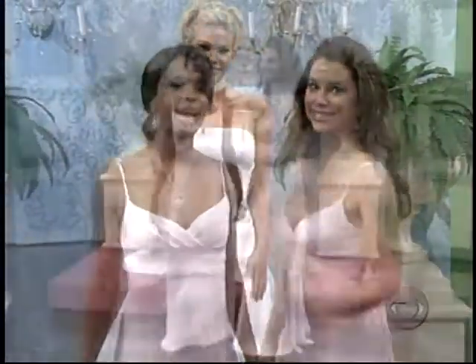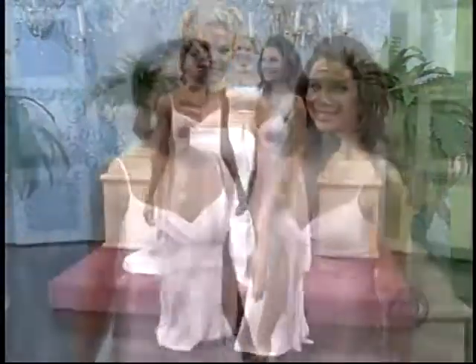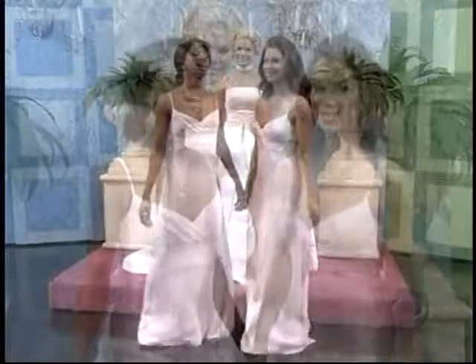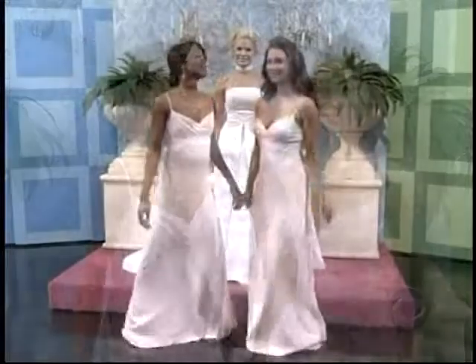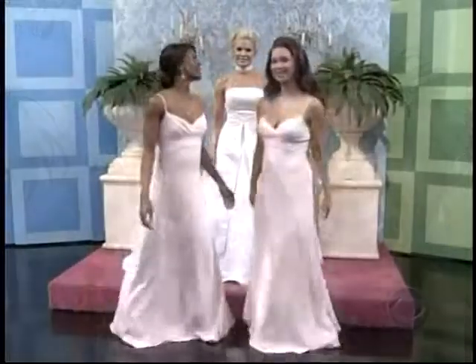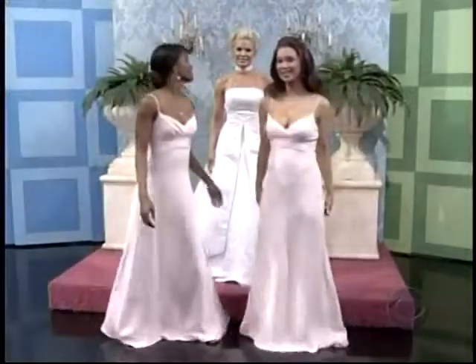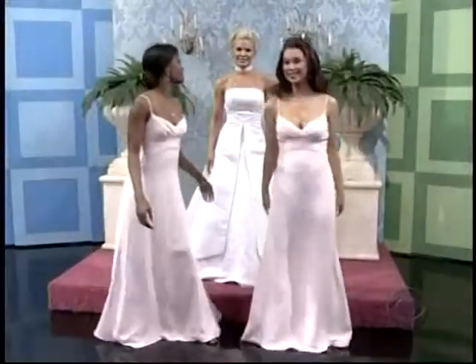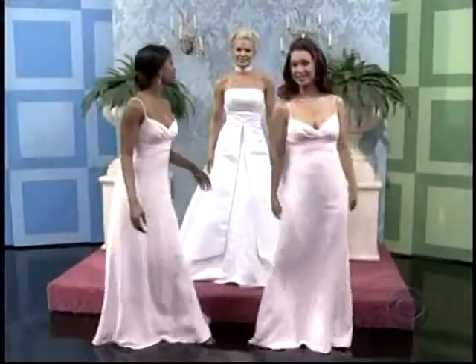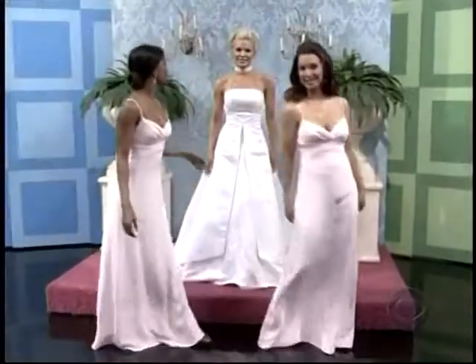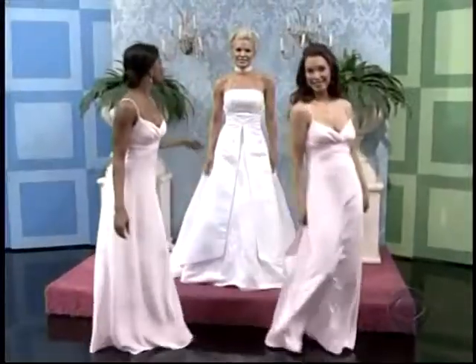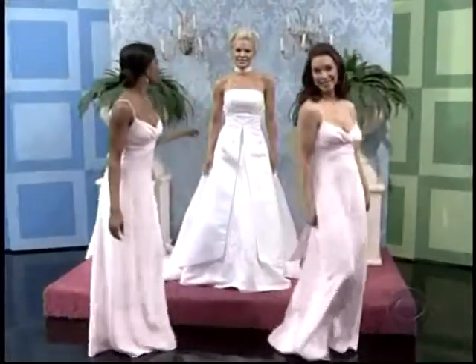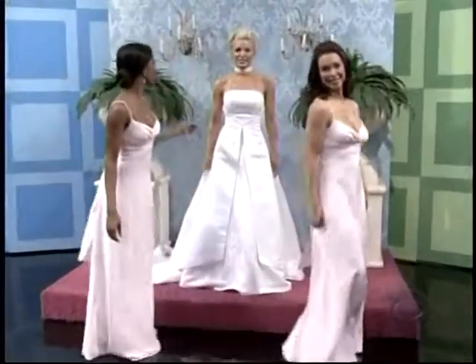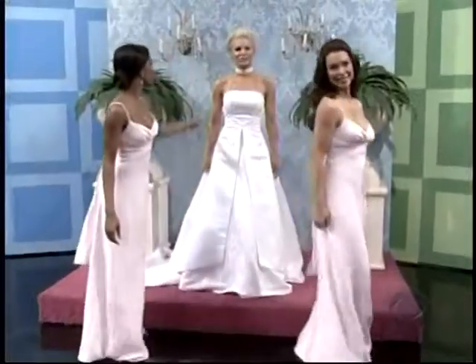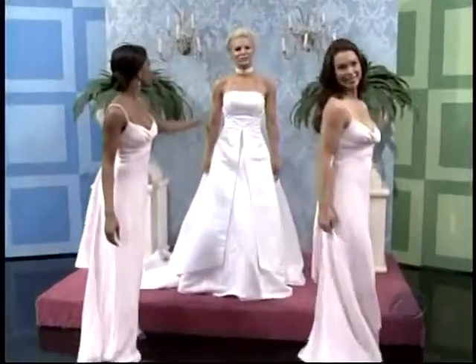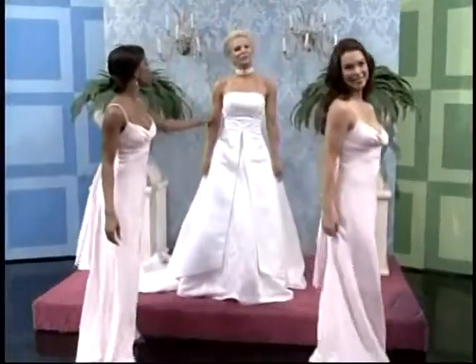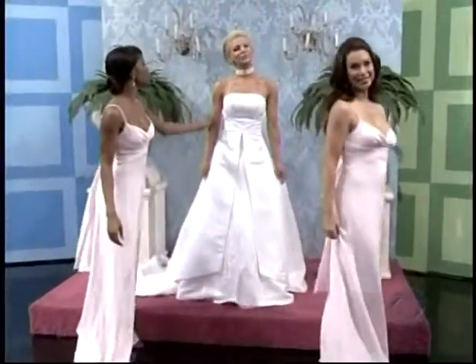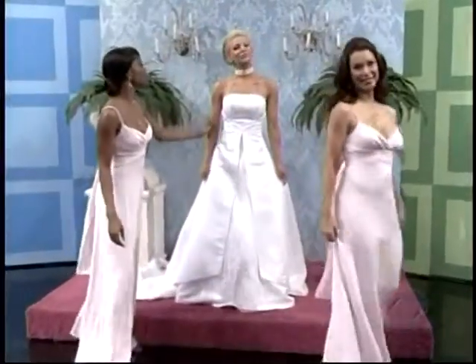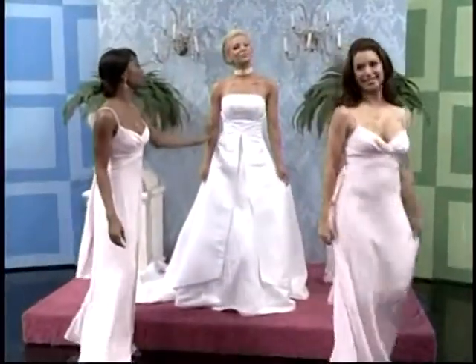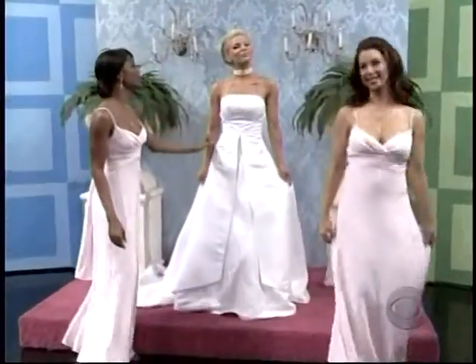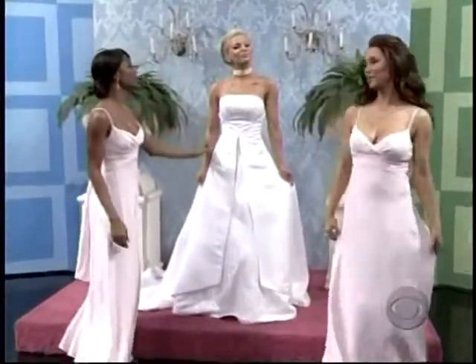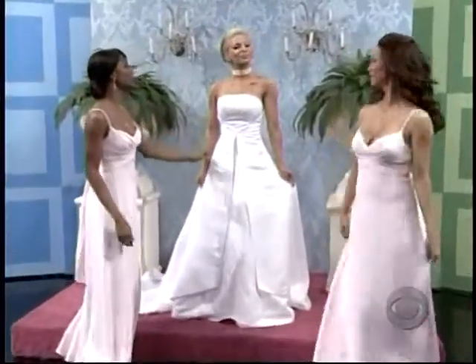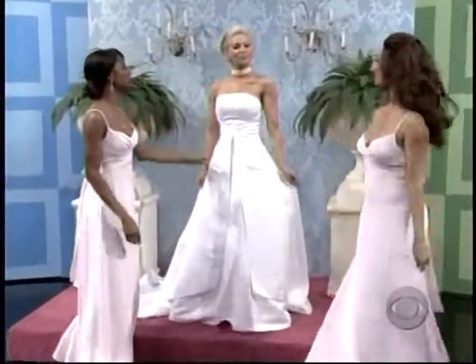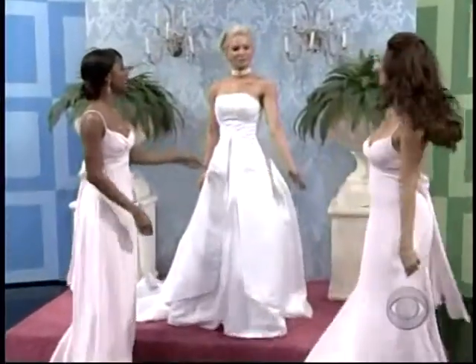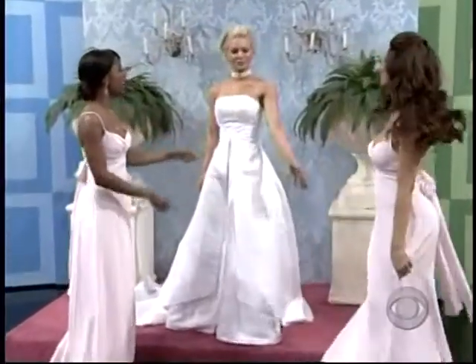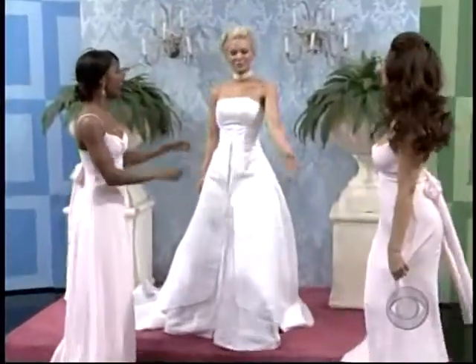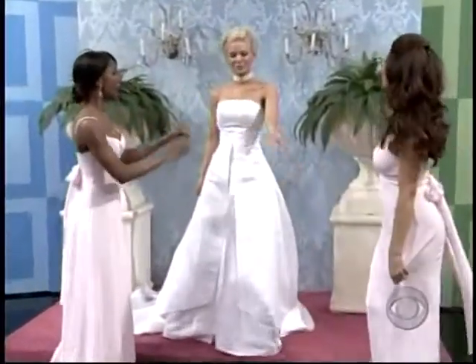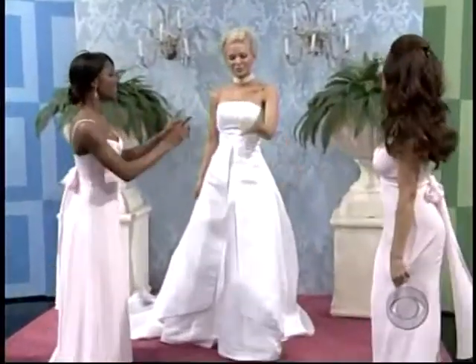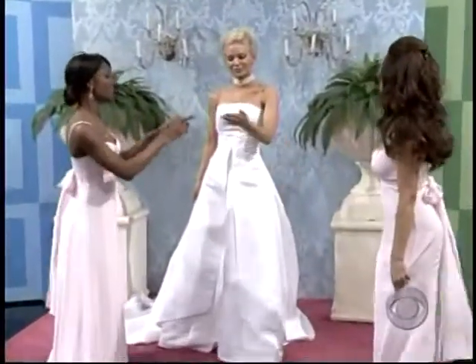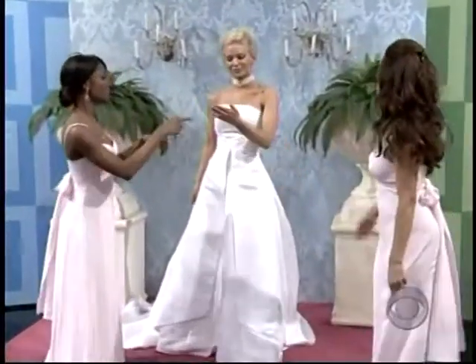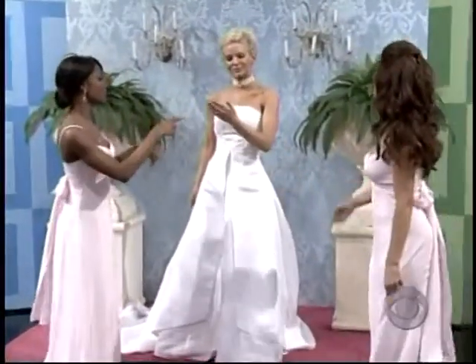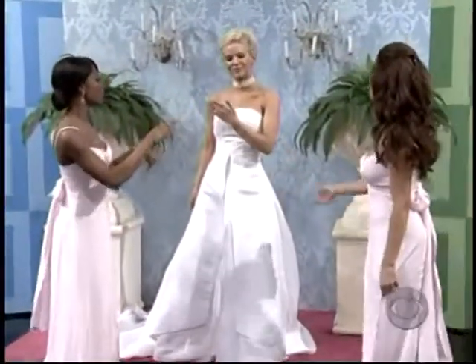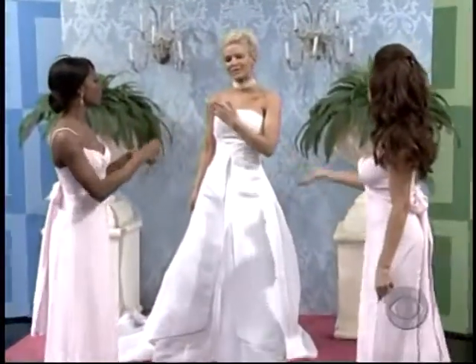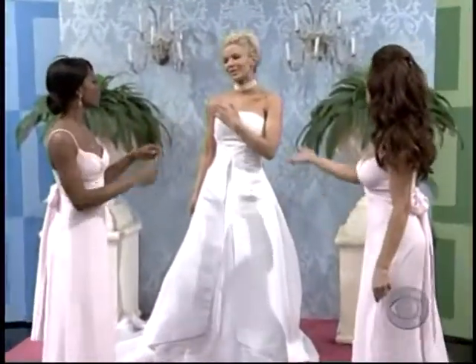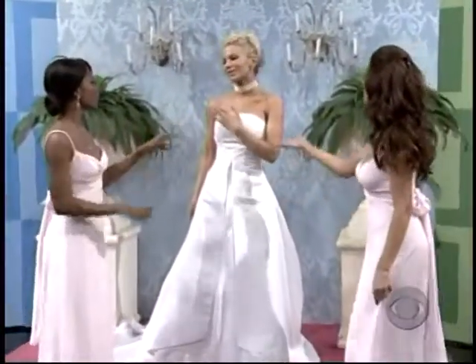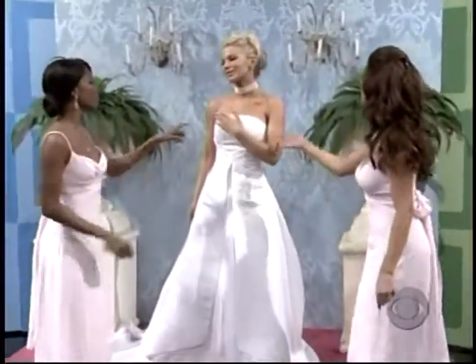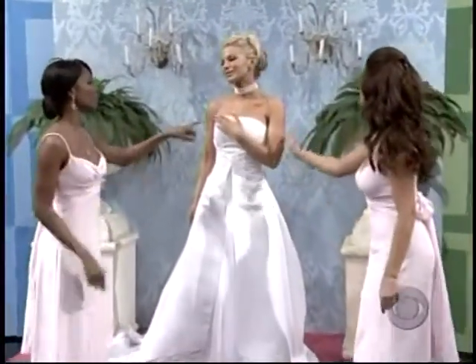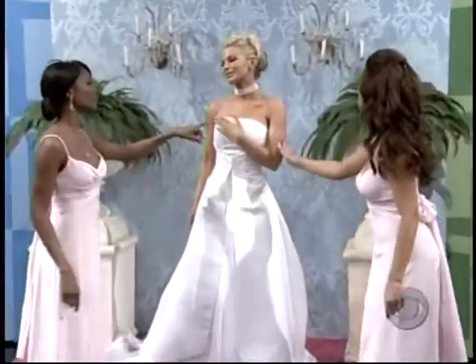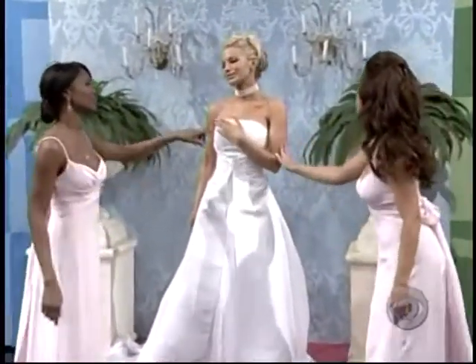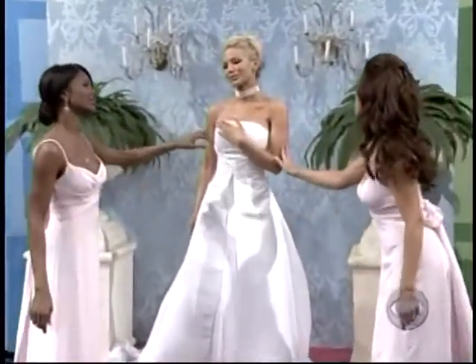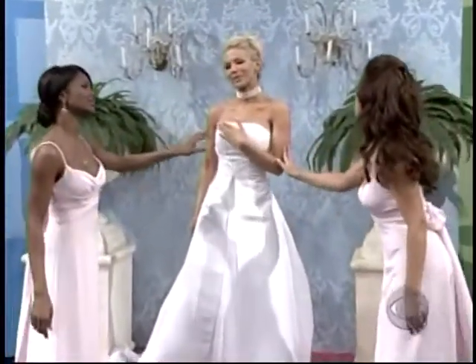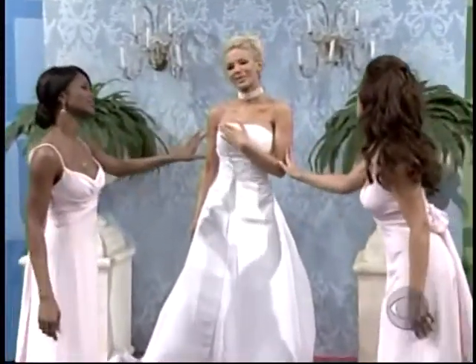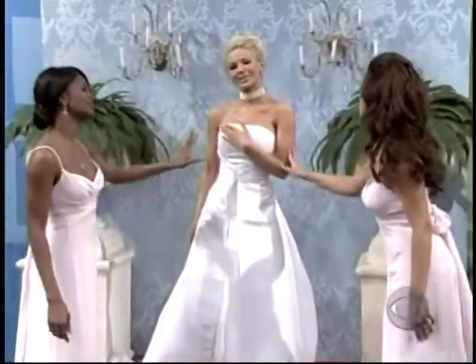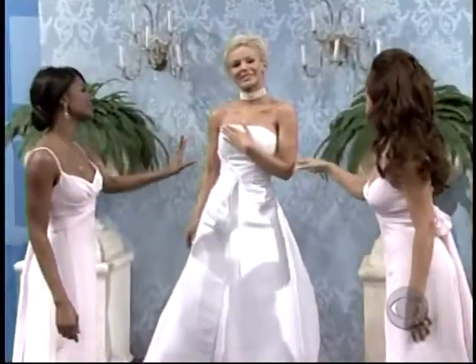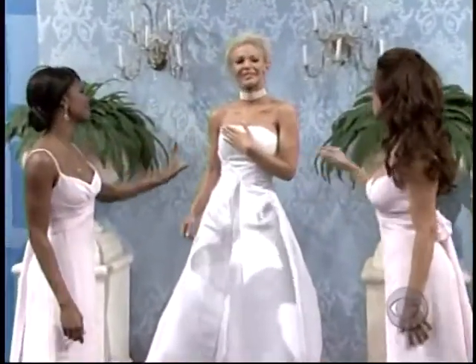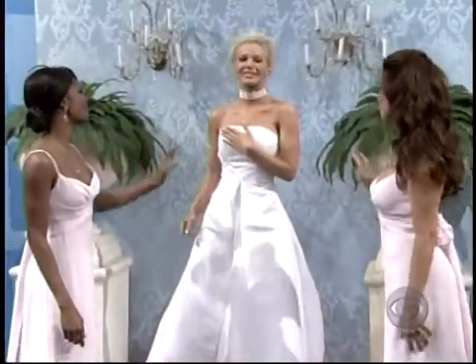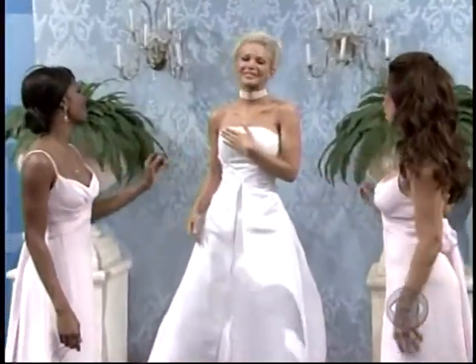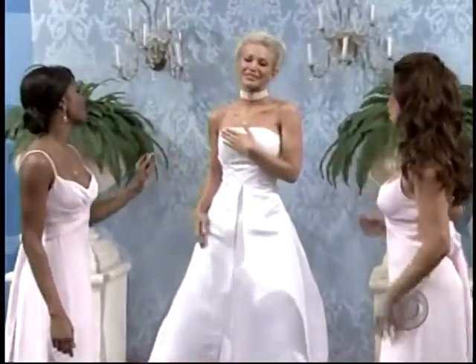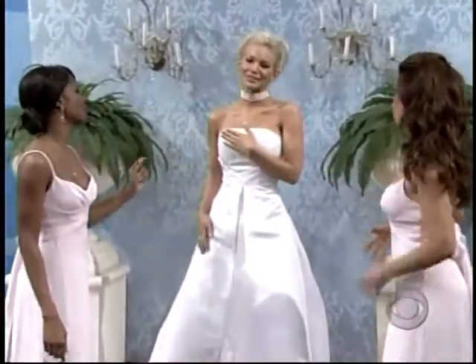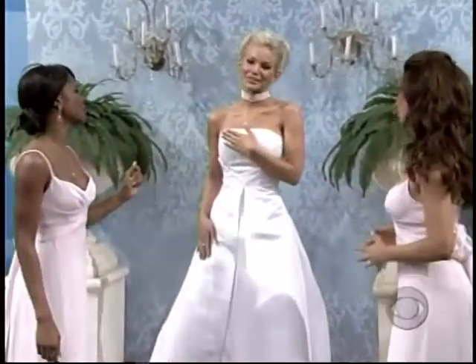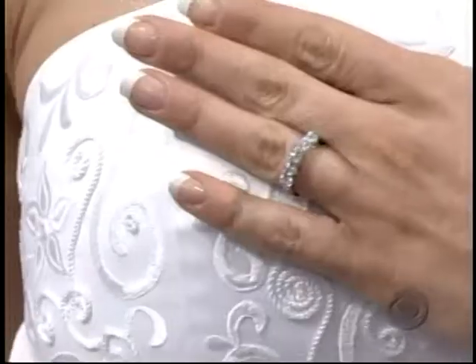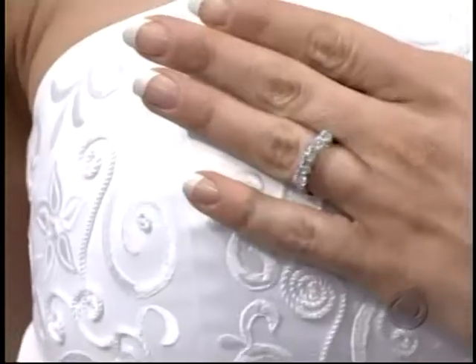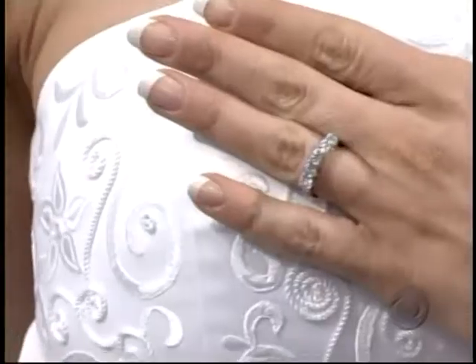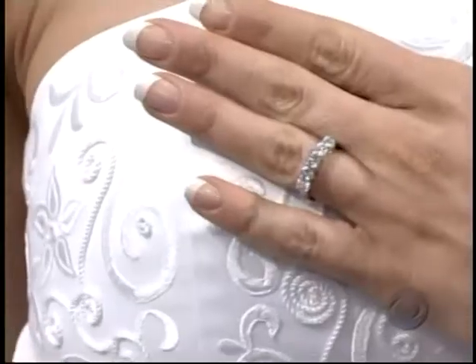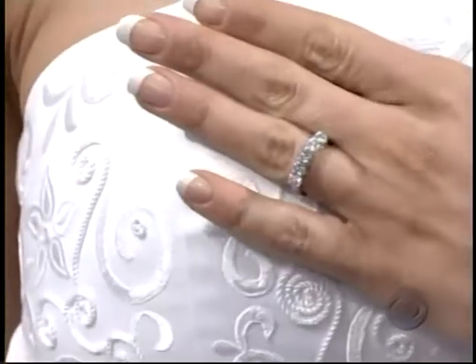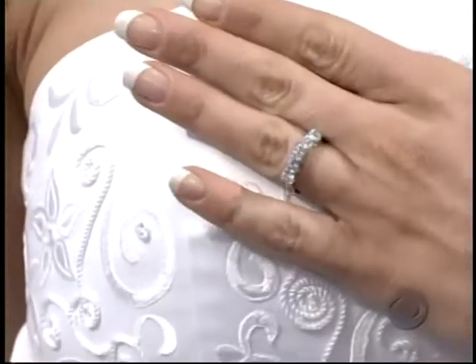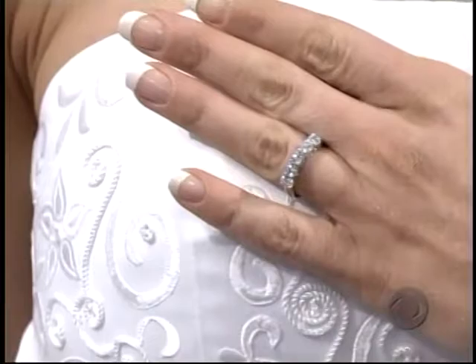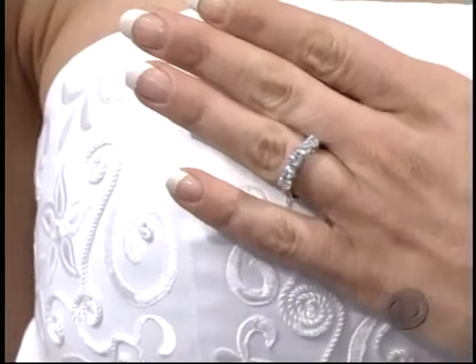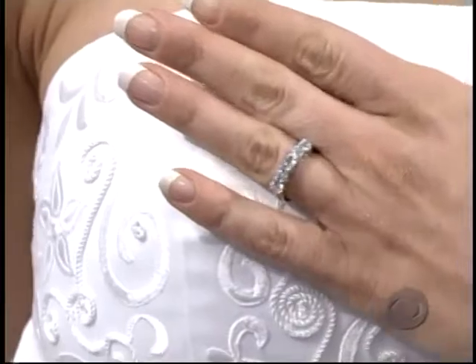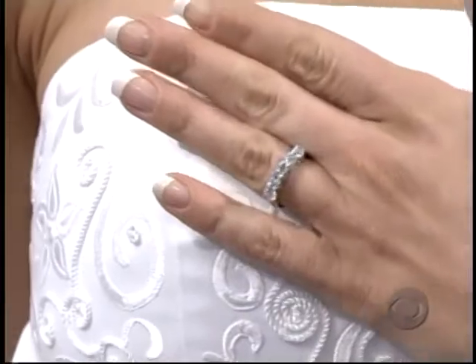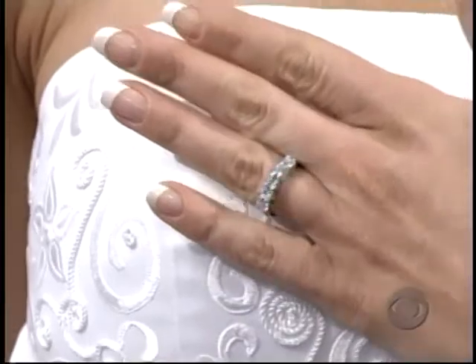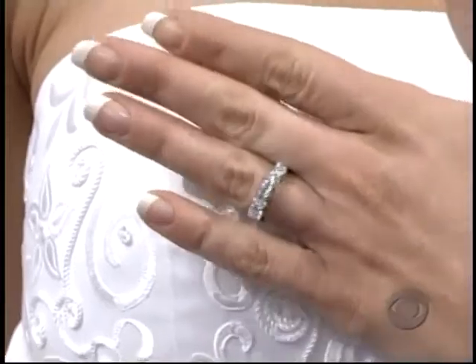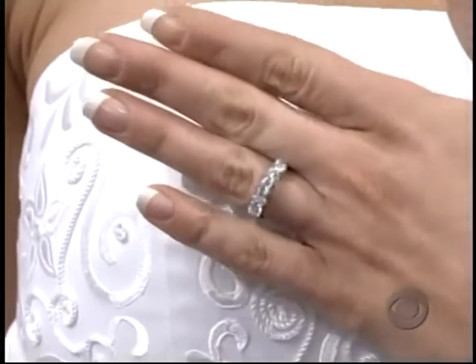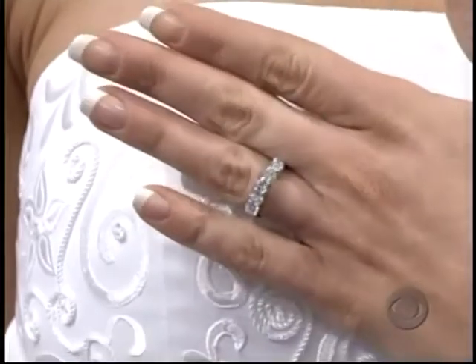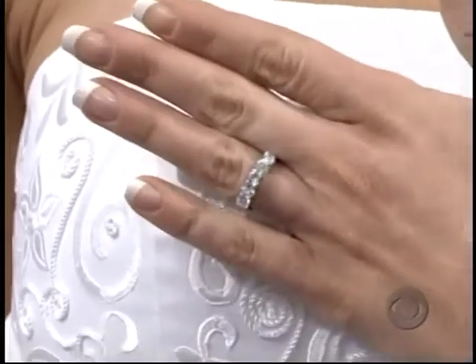And the perfect wedding needs the perfect piece of jewelry to go on the bride's finger, like this beautiful diamond wedding band.